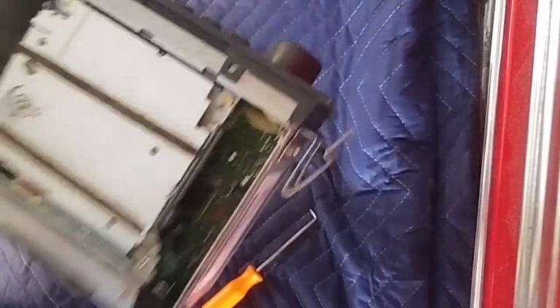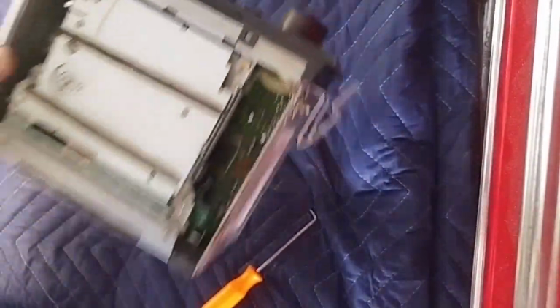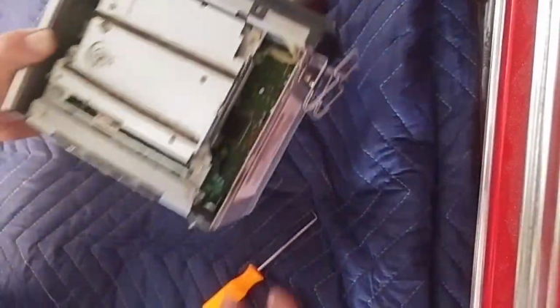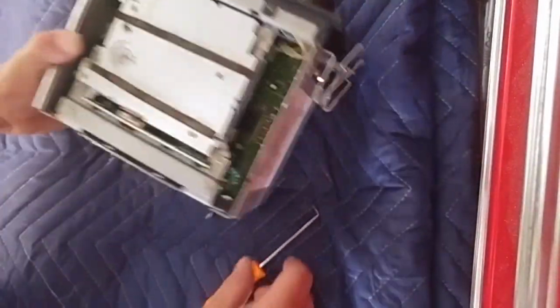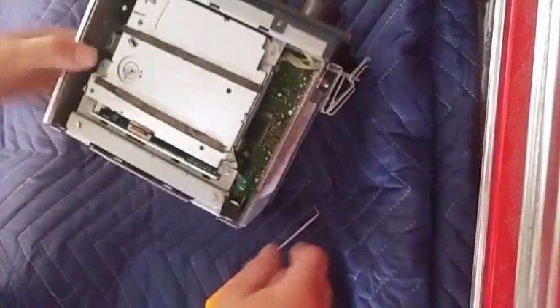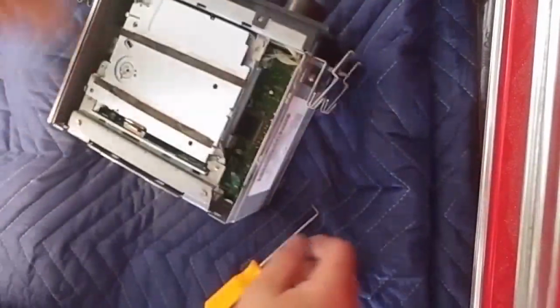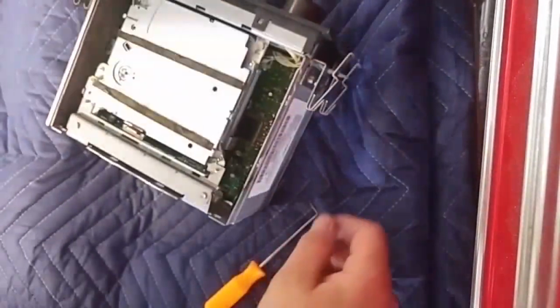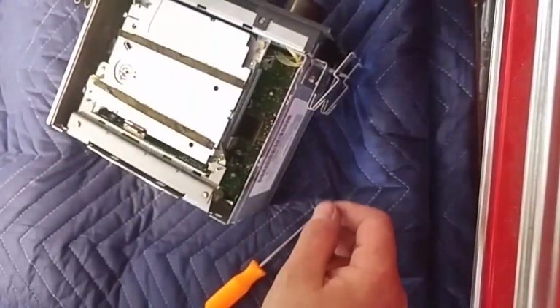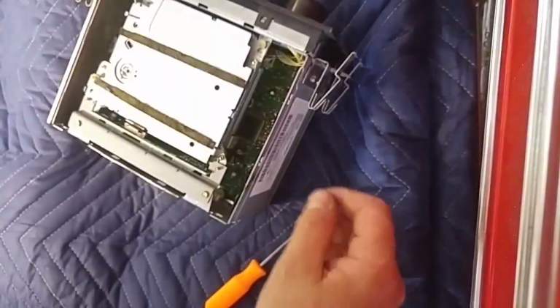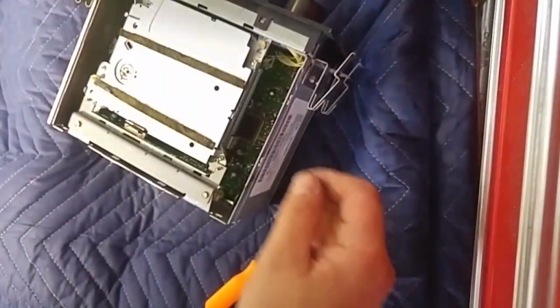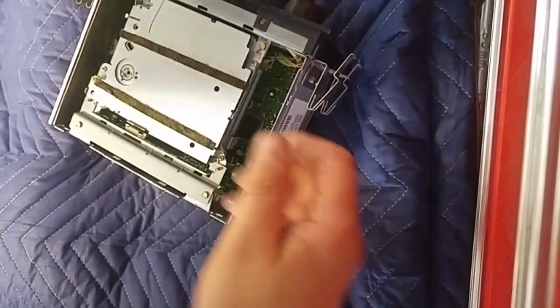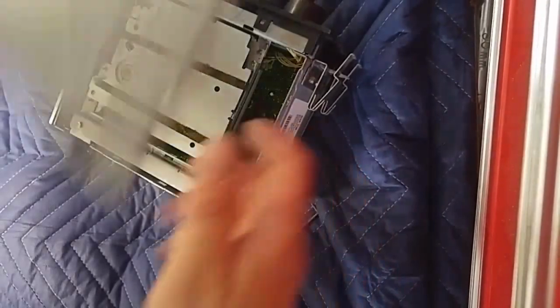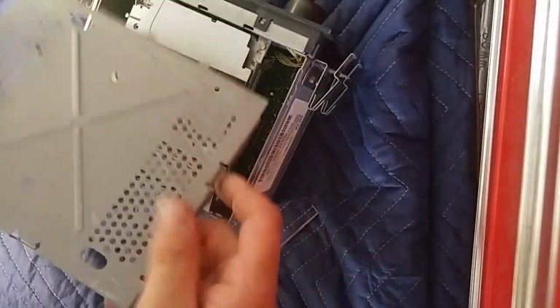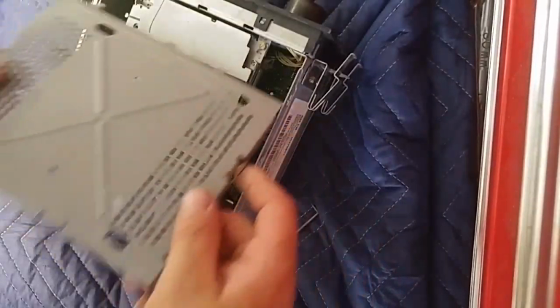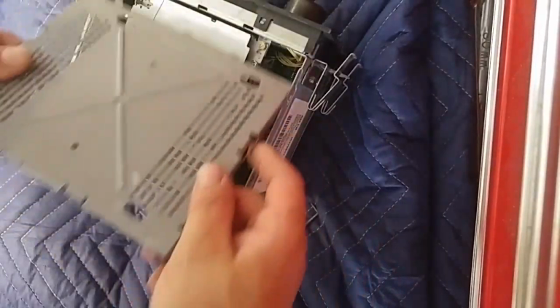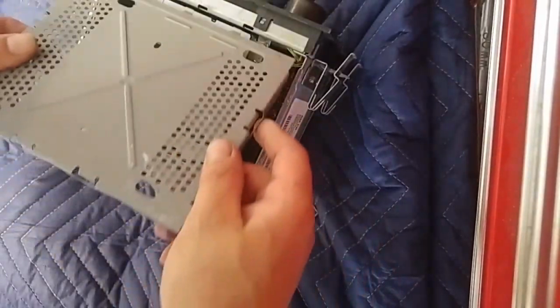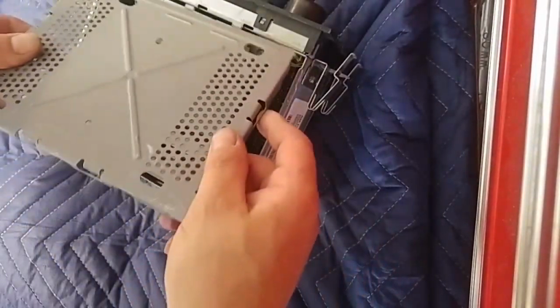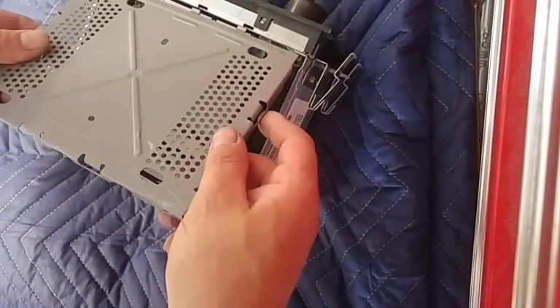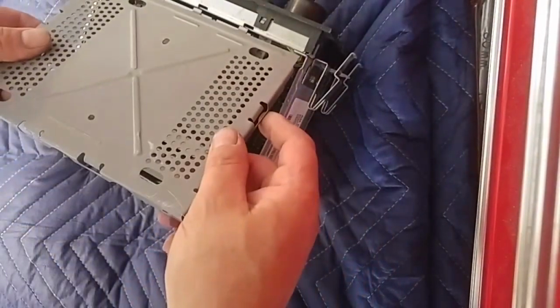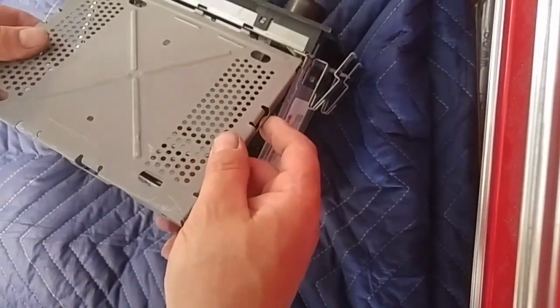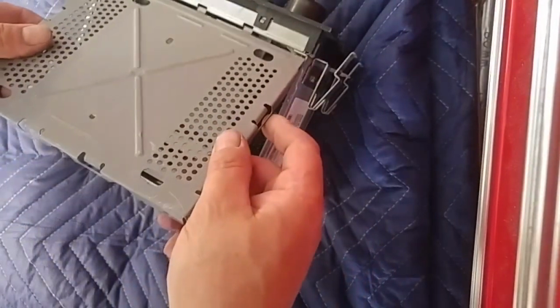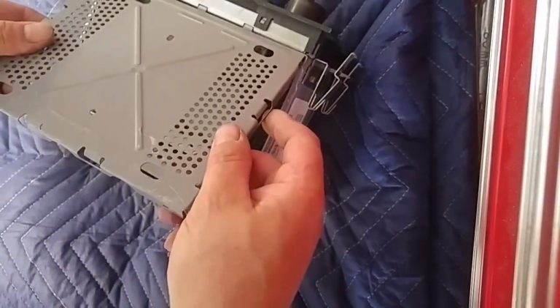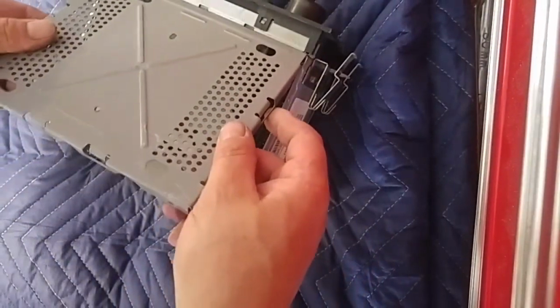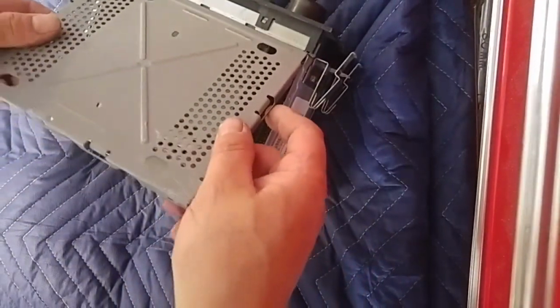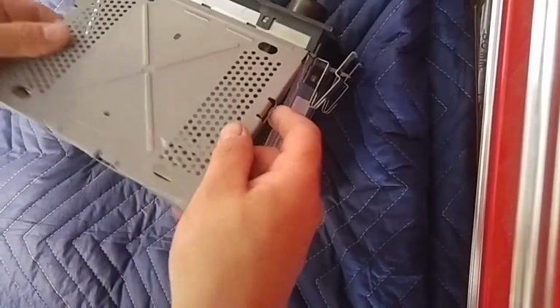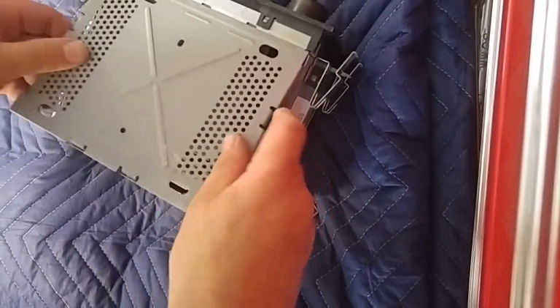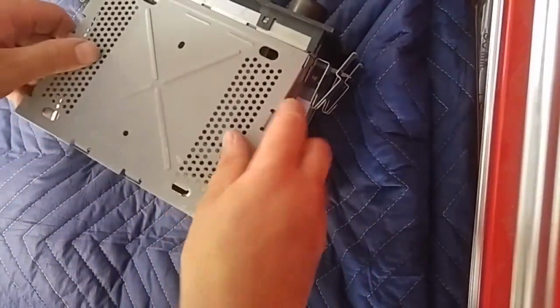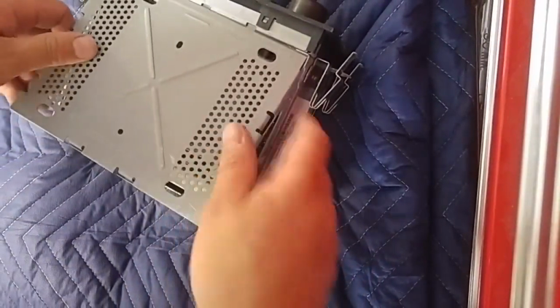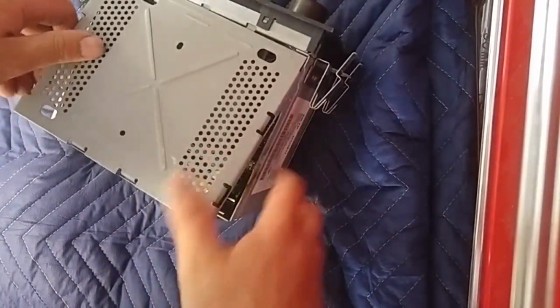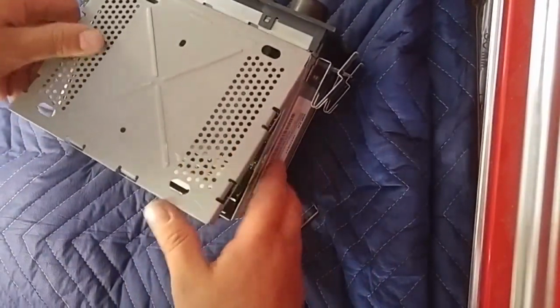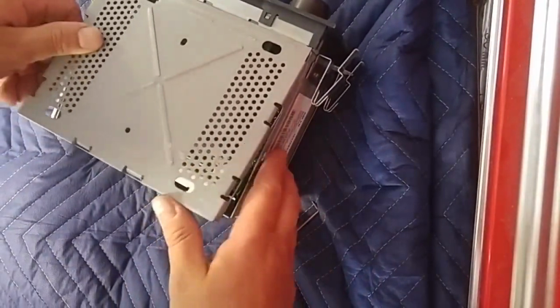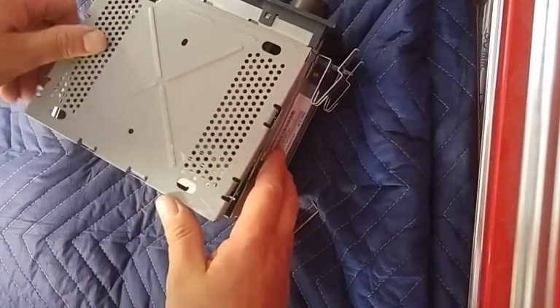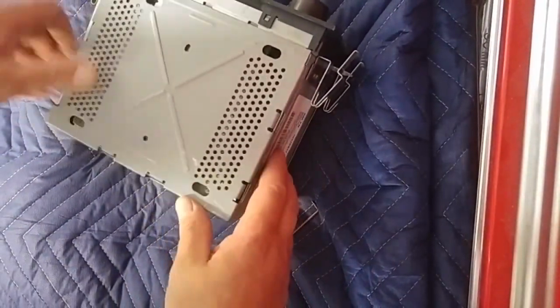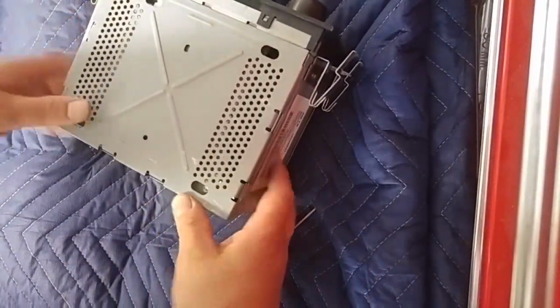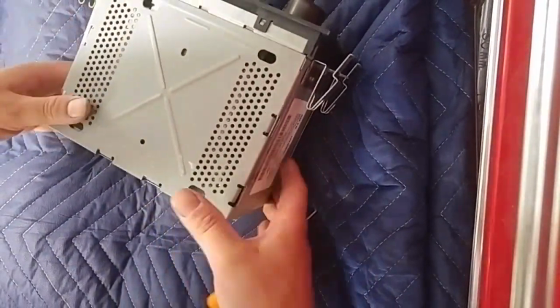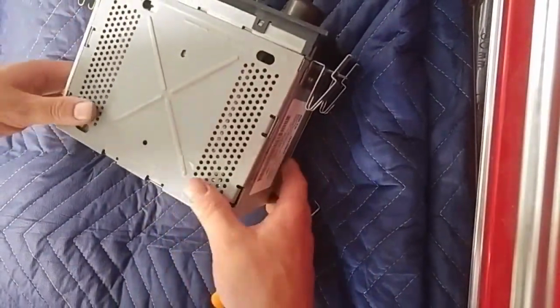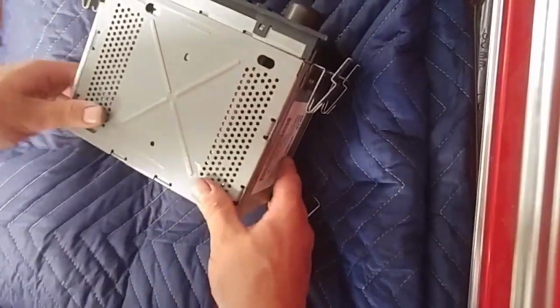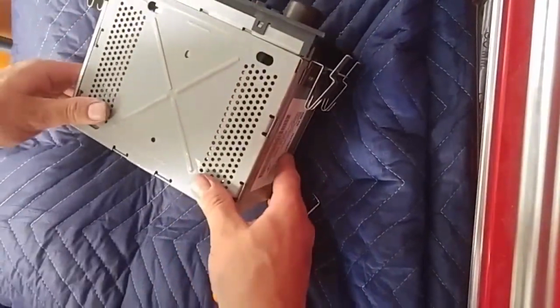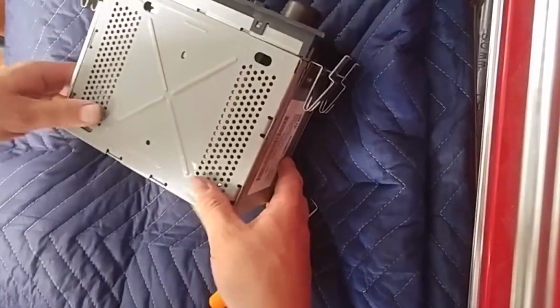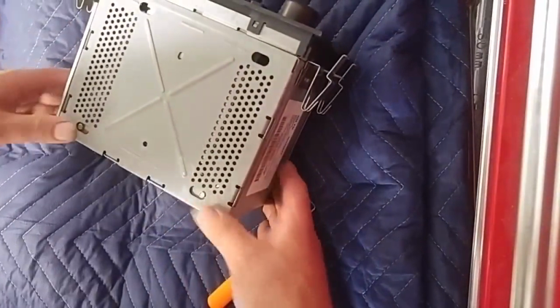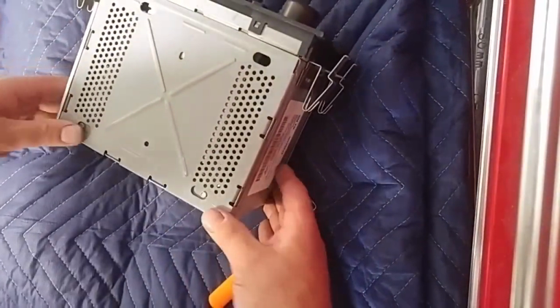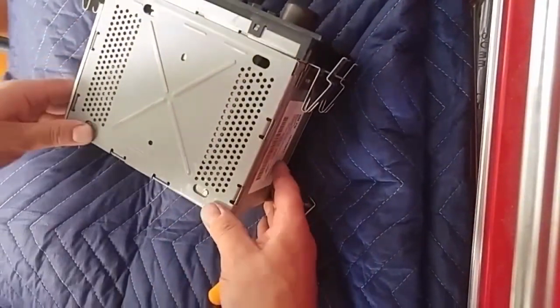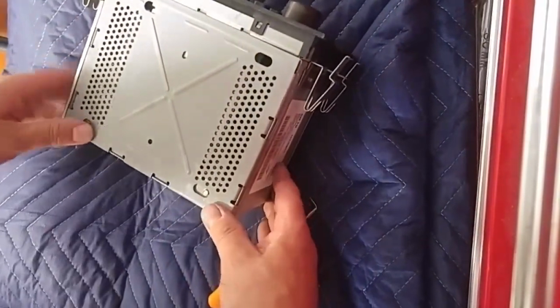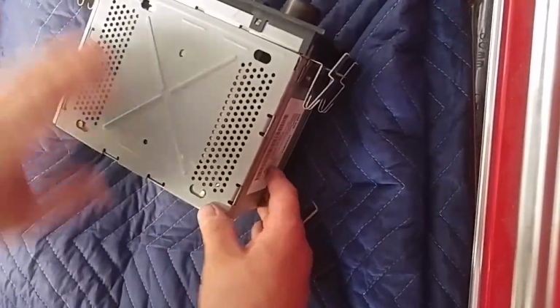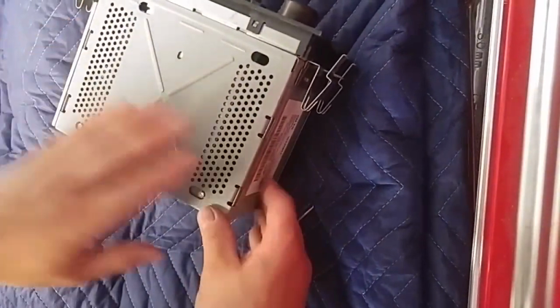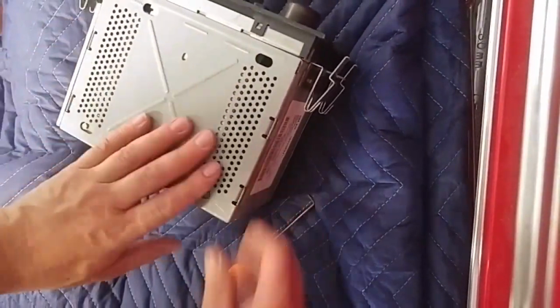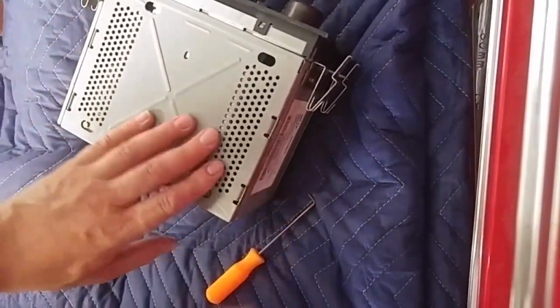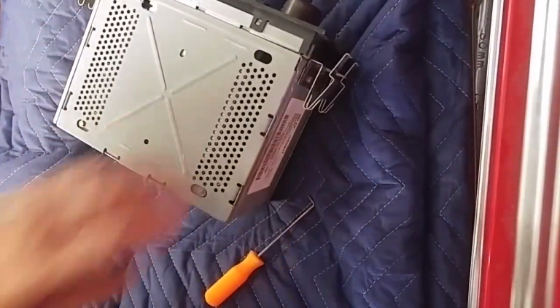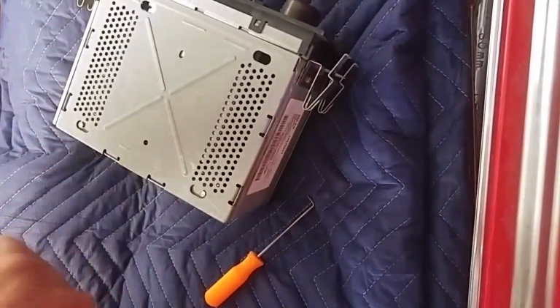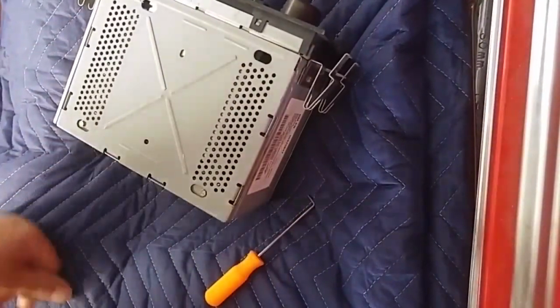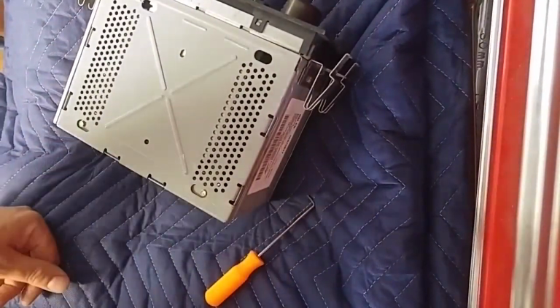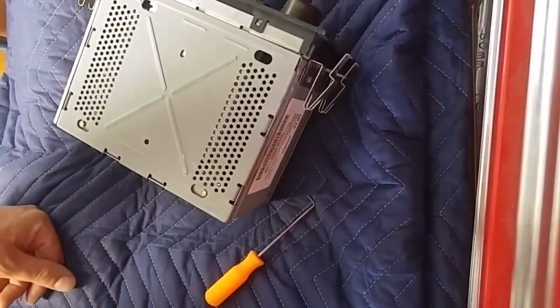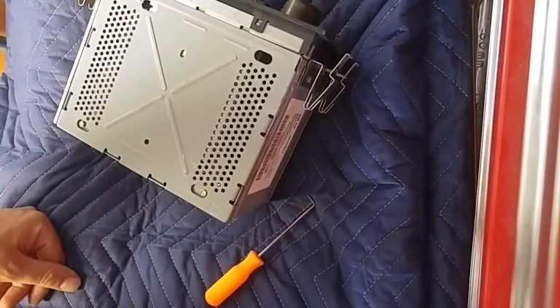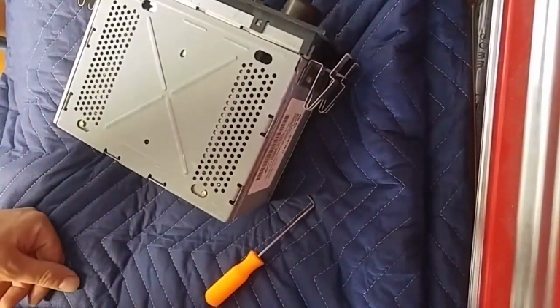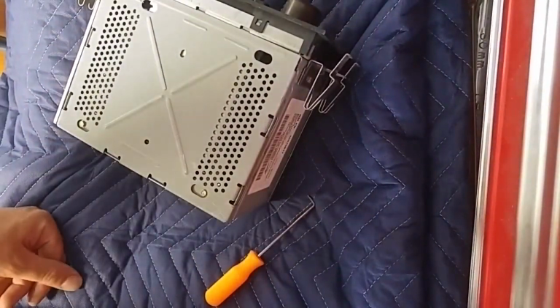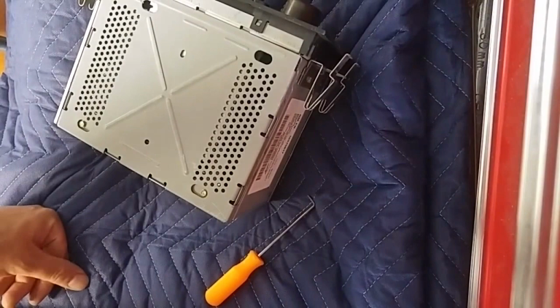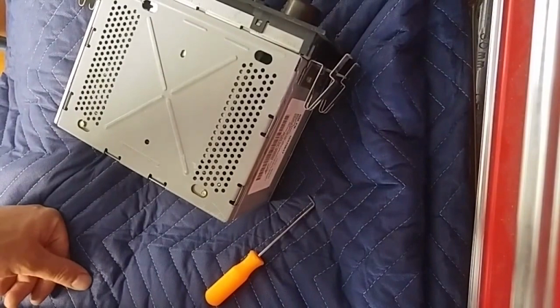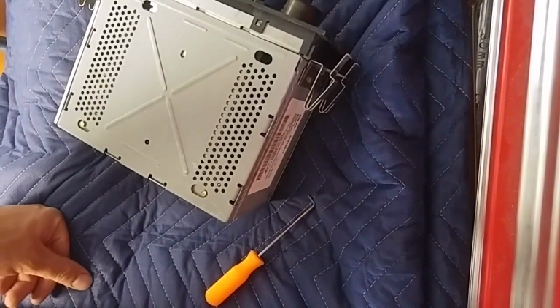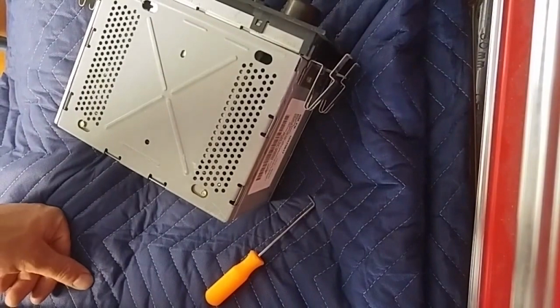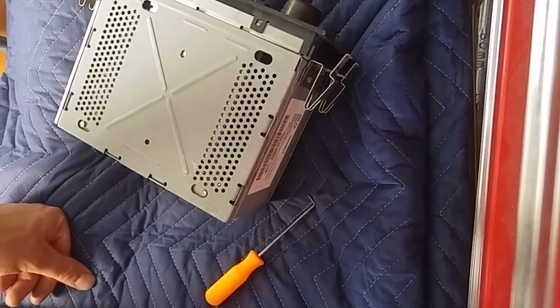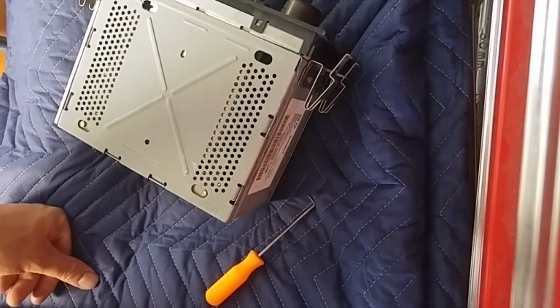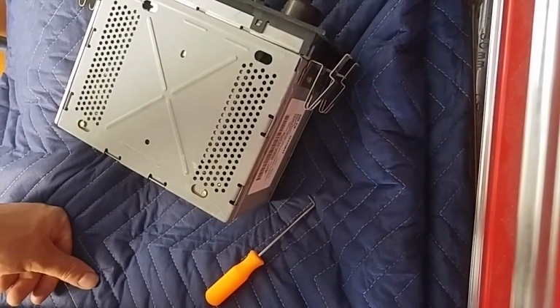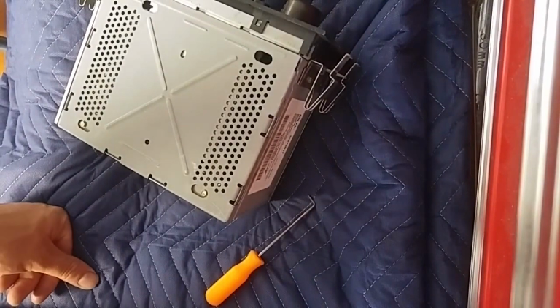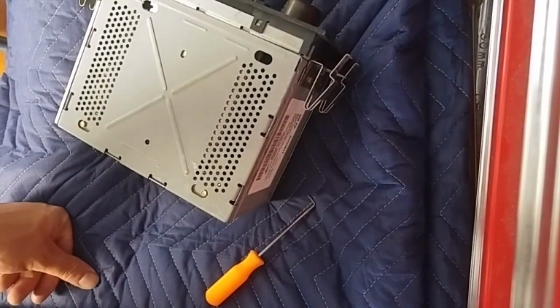It's a good idea to test the radio before you put the whole dashboard back together. Alright, have a great day.